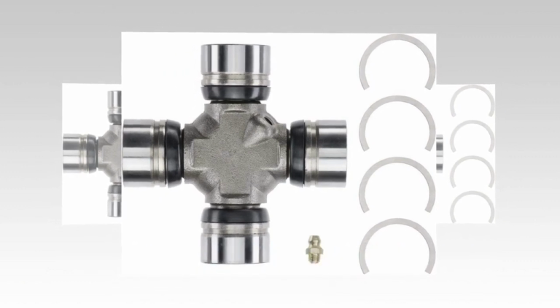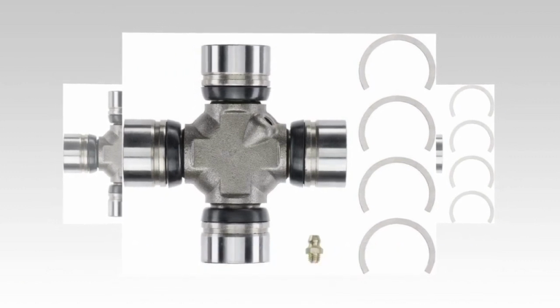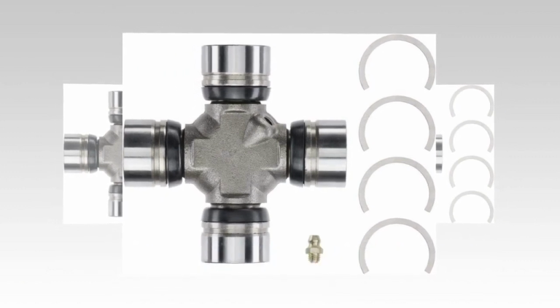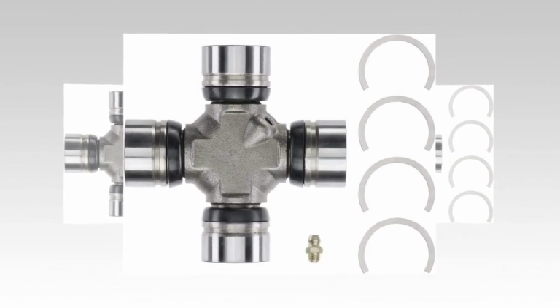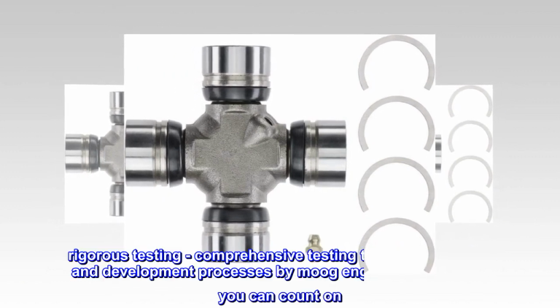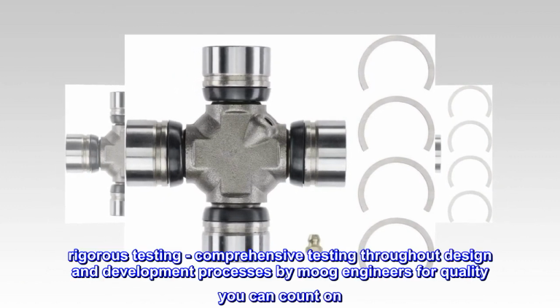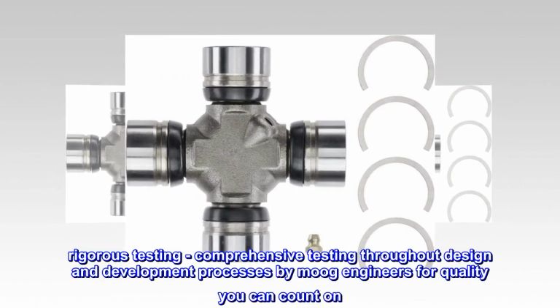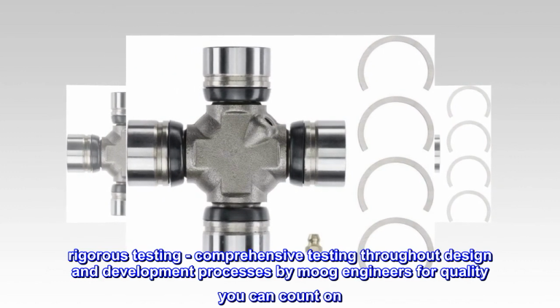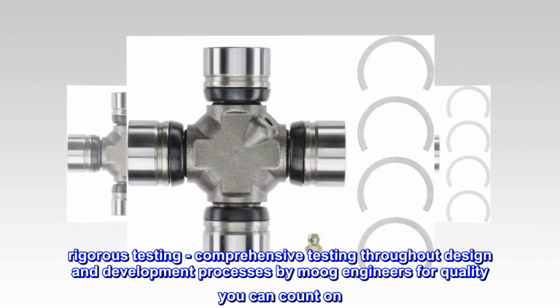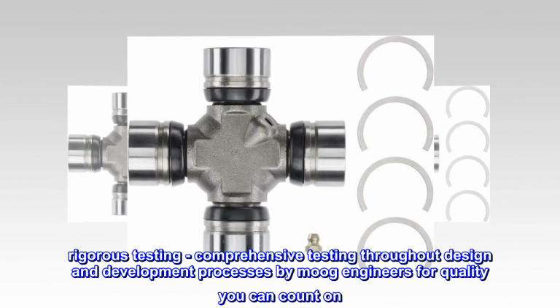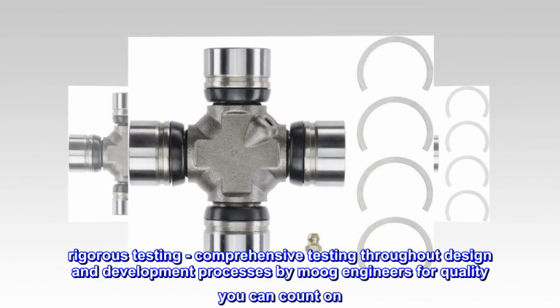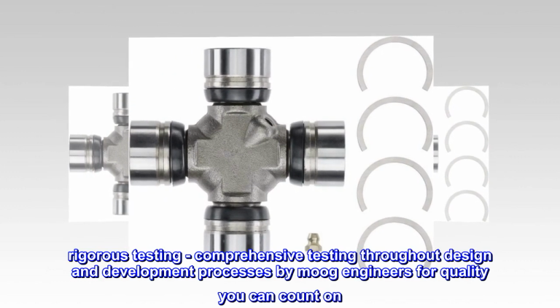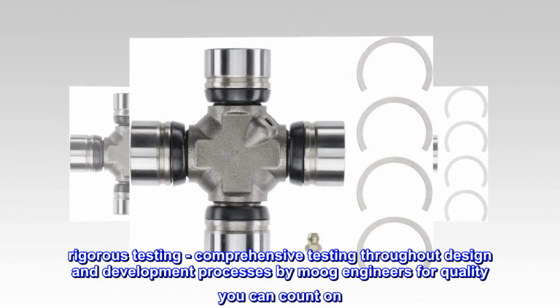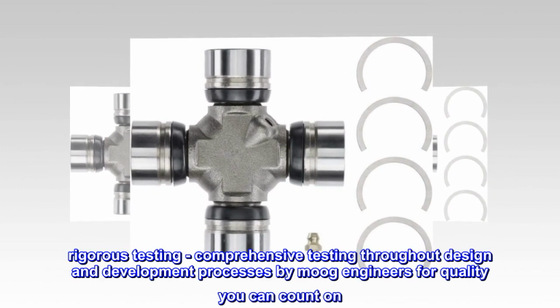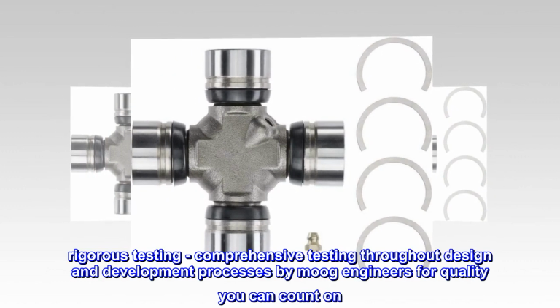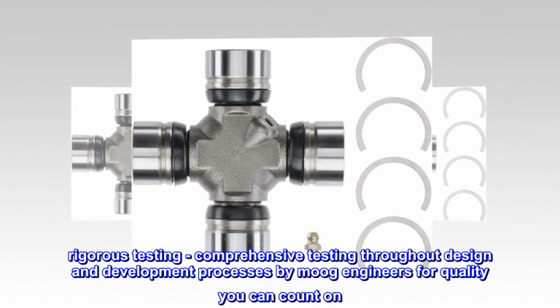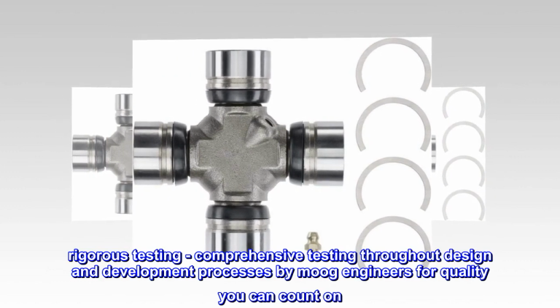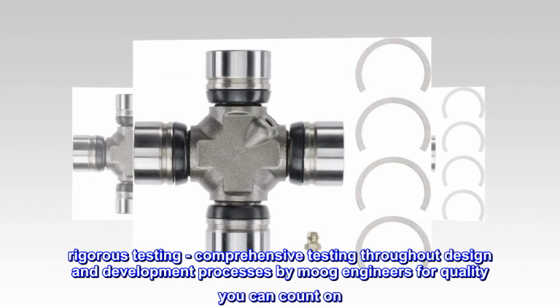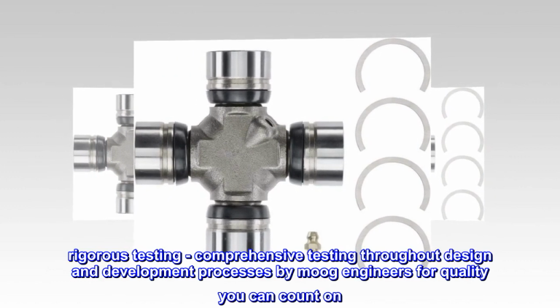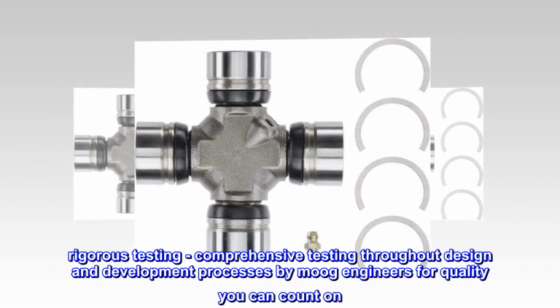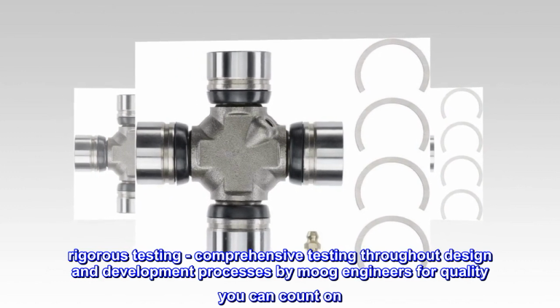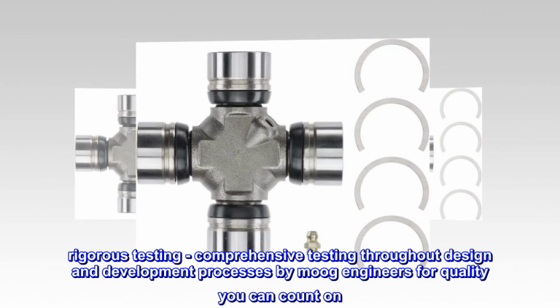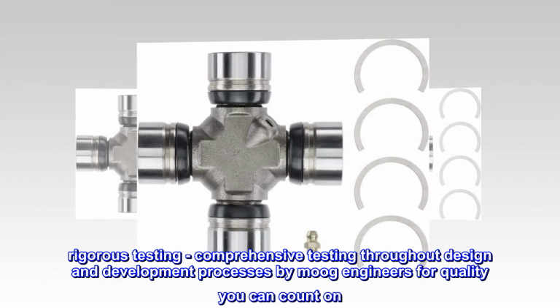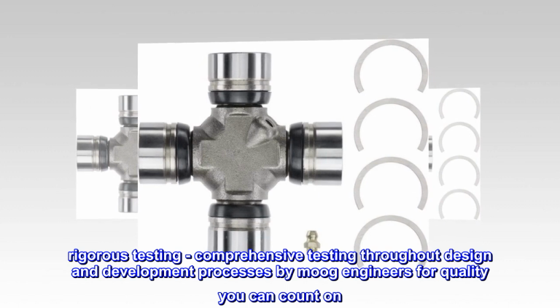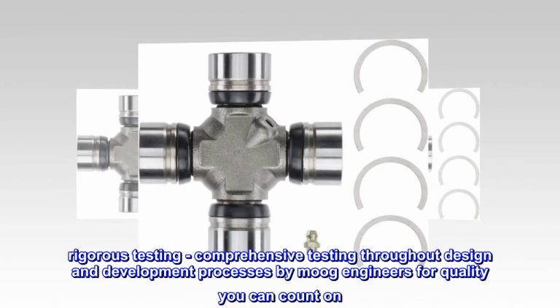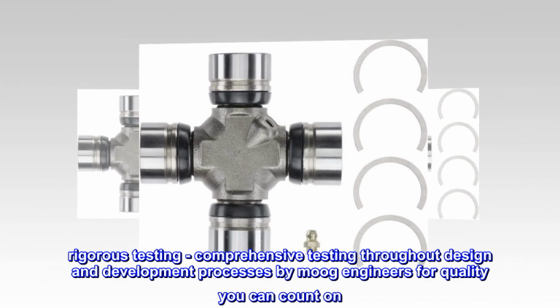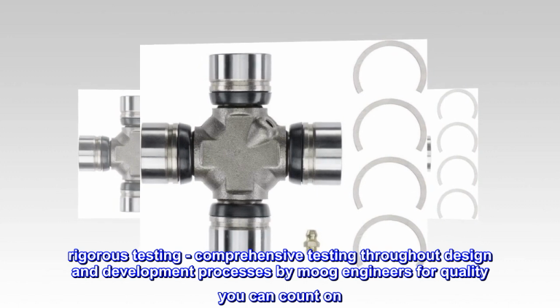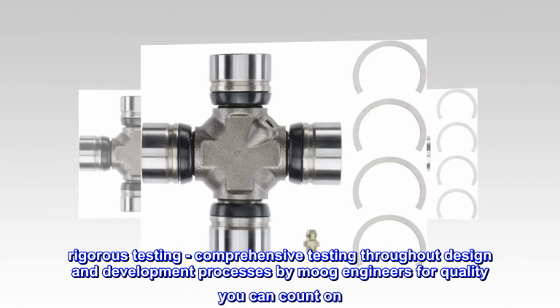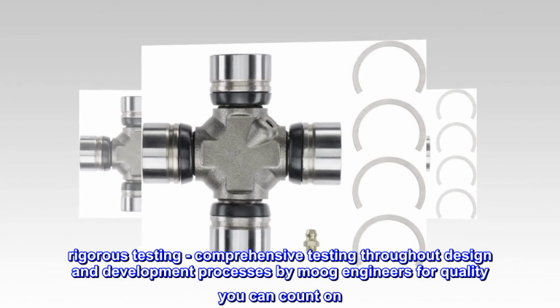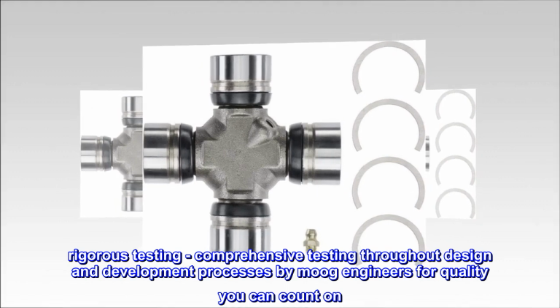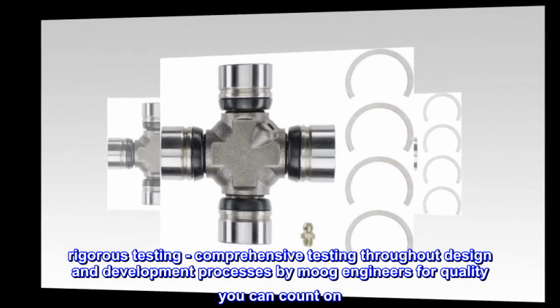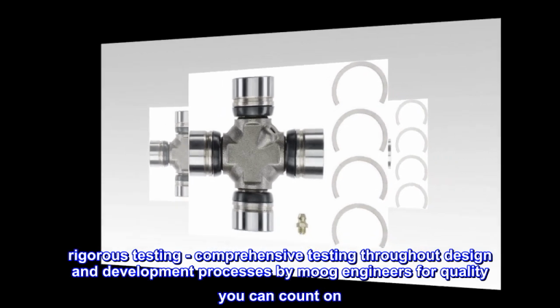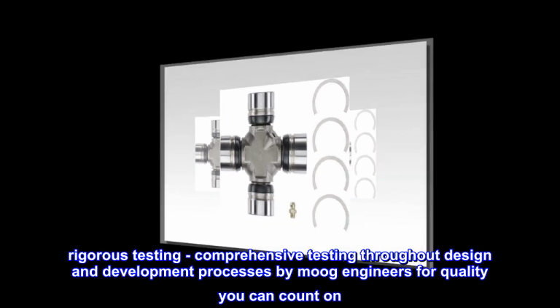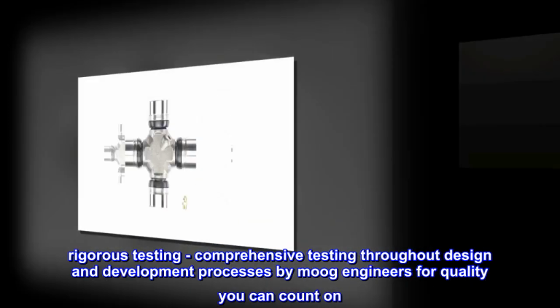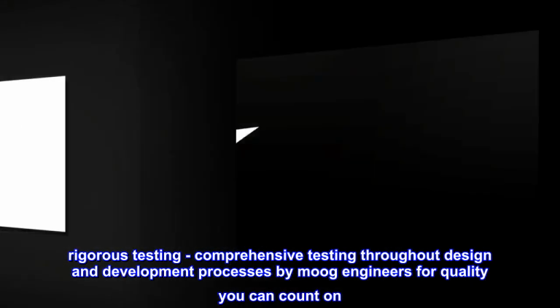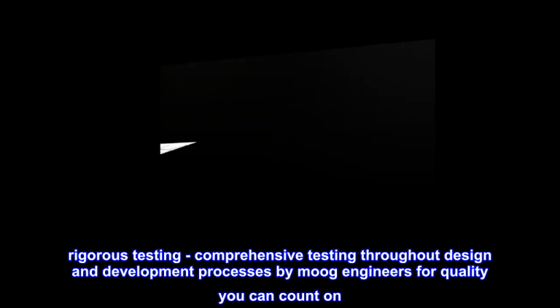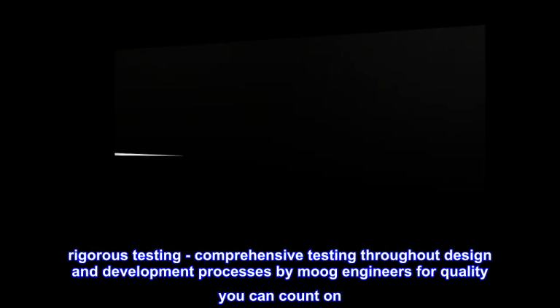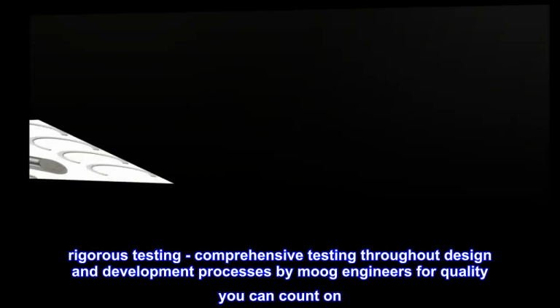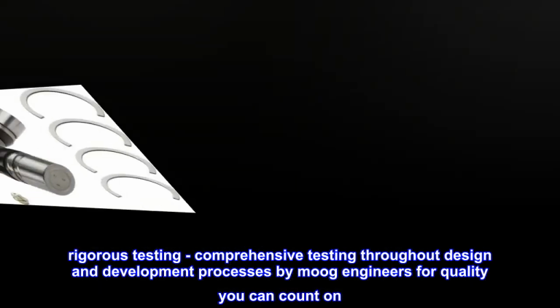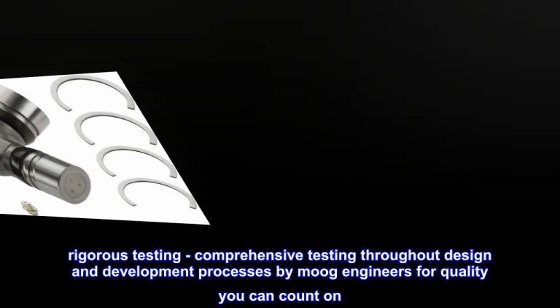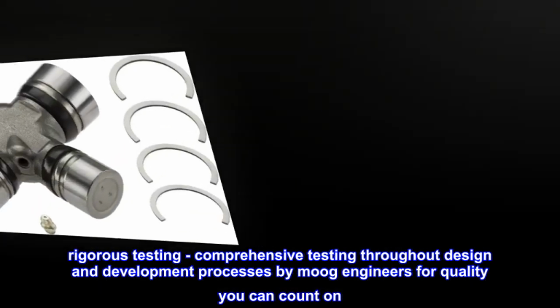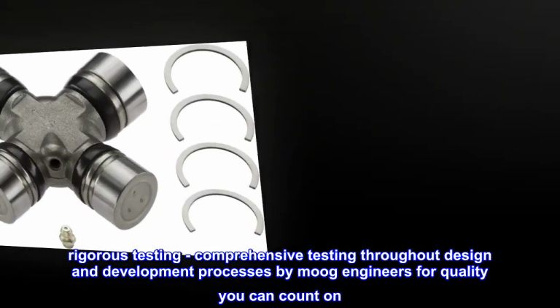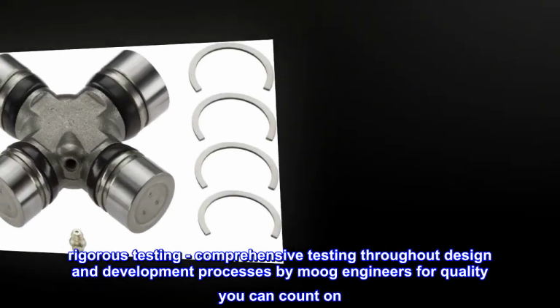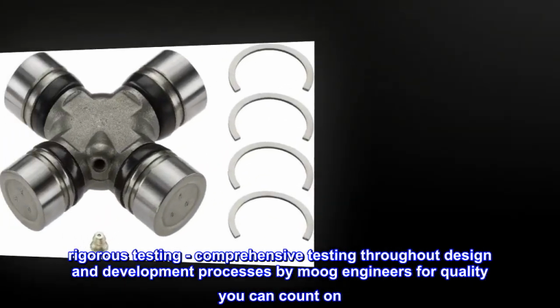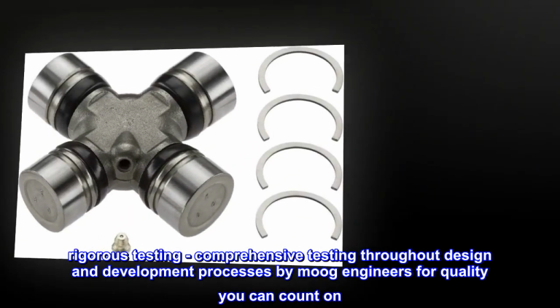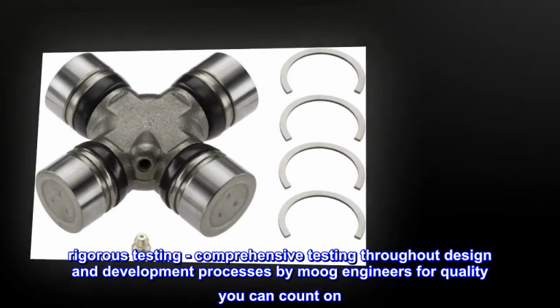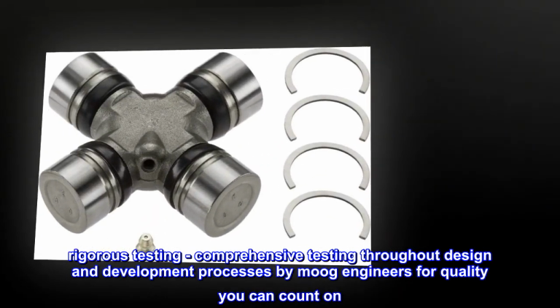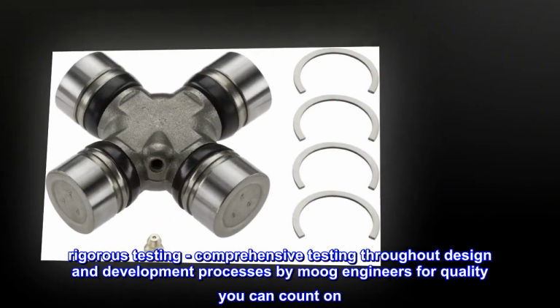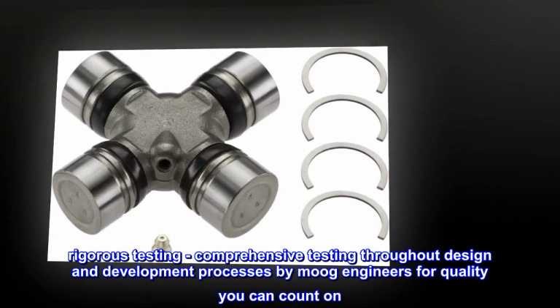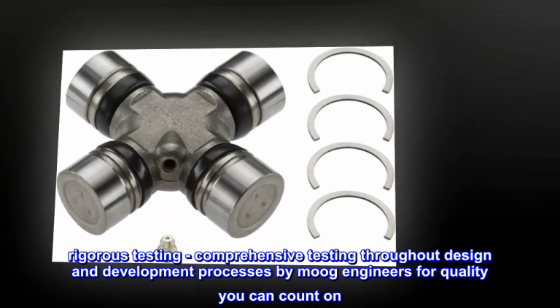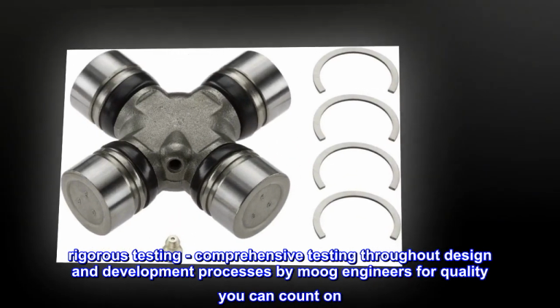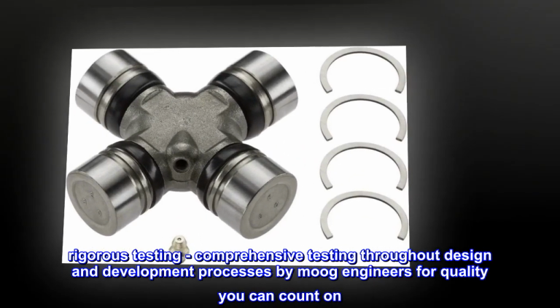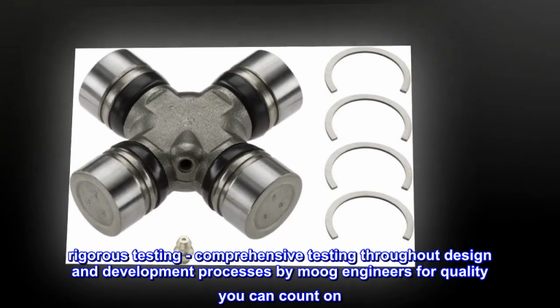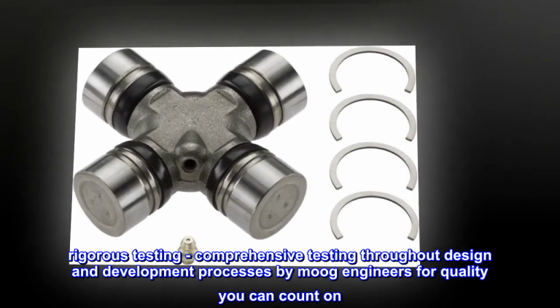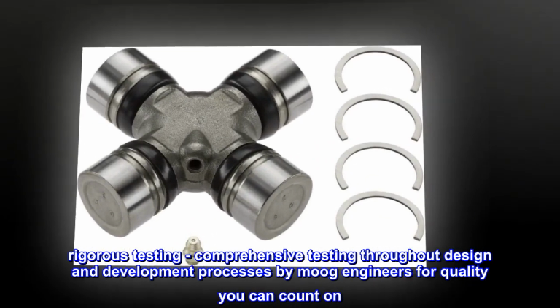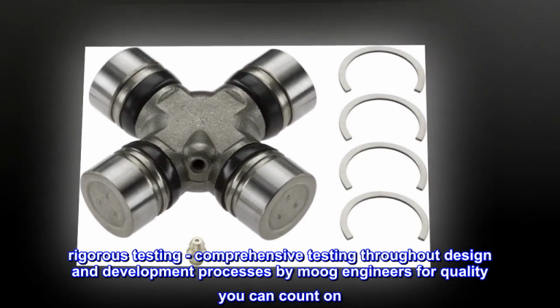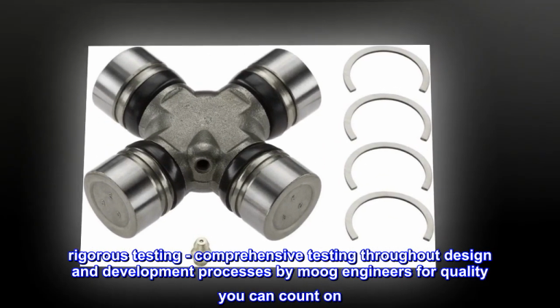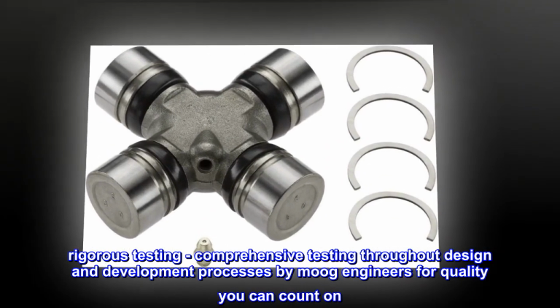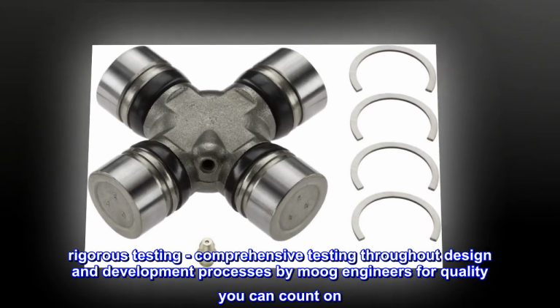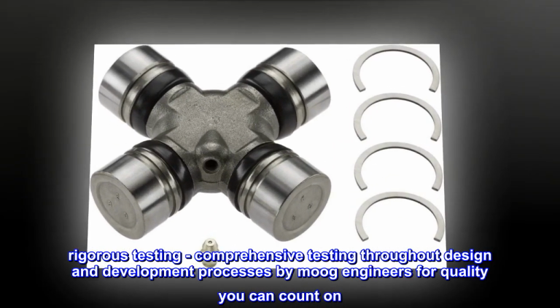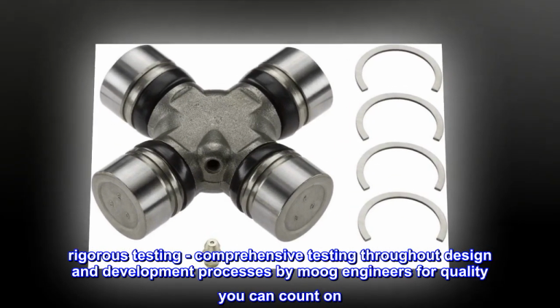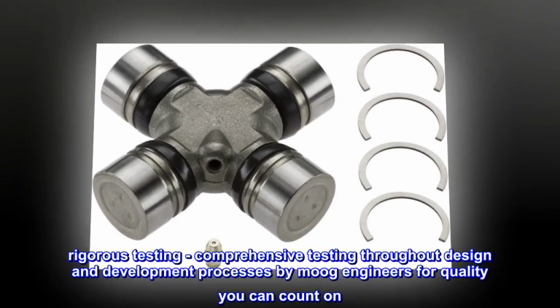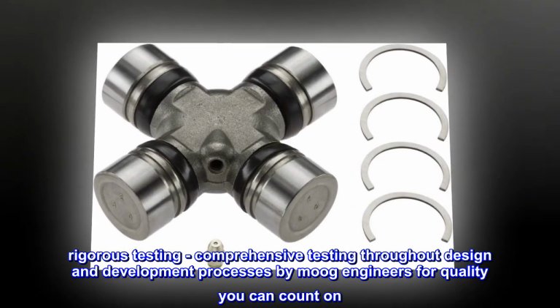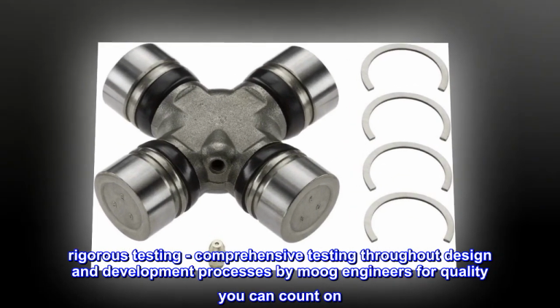Rigorous testing. Comprehensive testing throughout design and development processes by Moog engineers for quality you can count on.